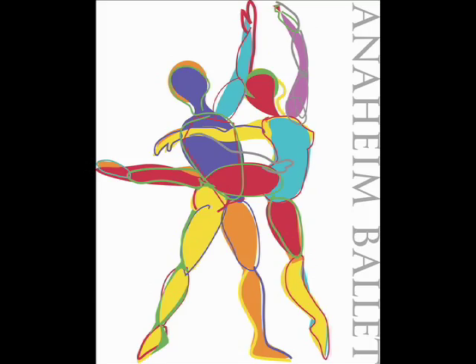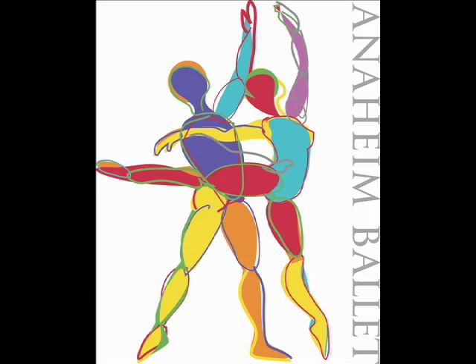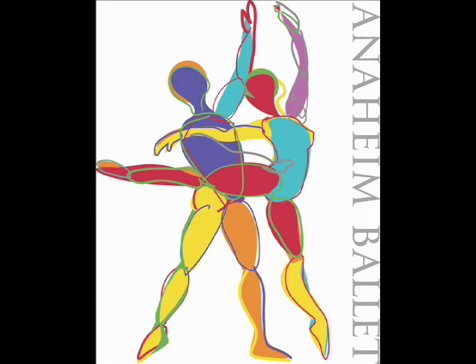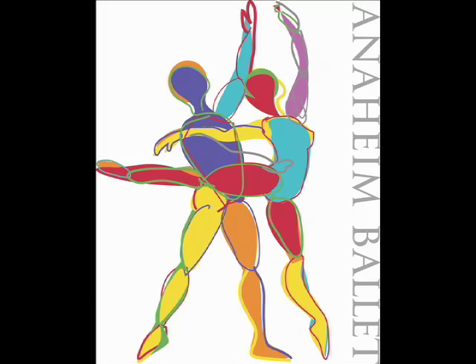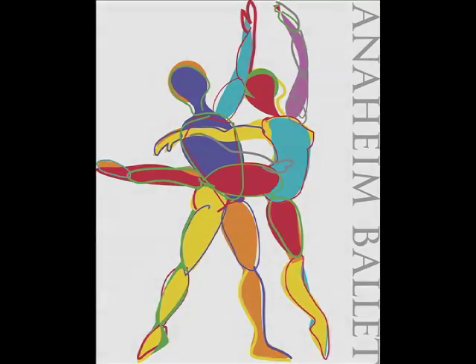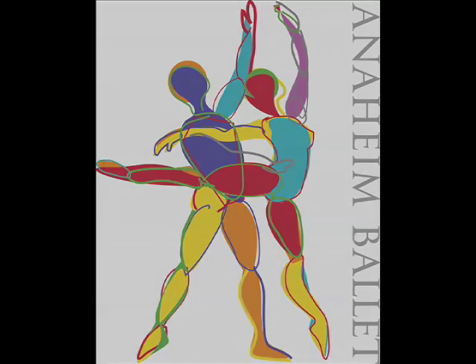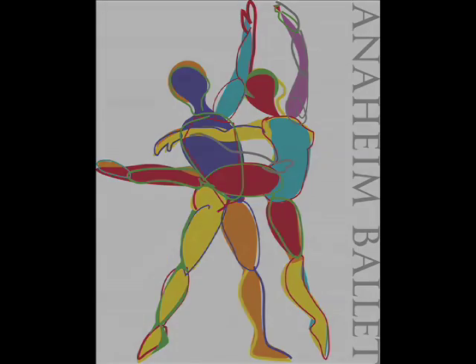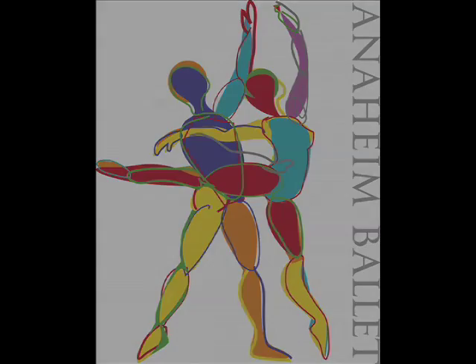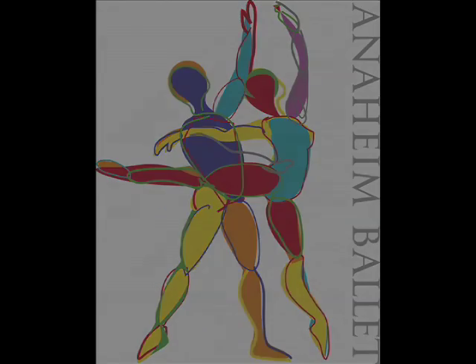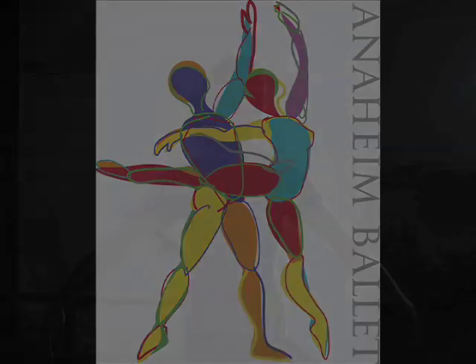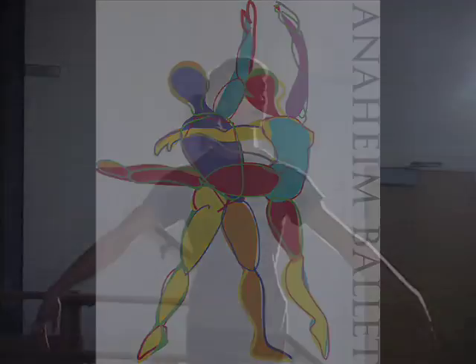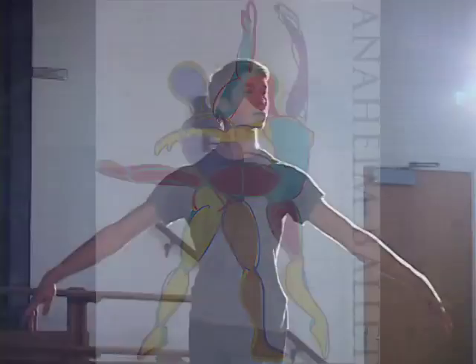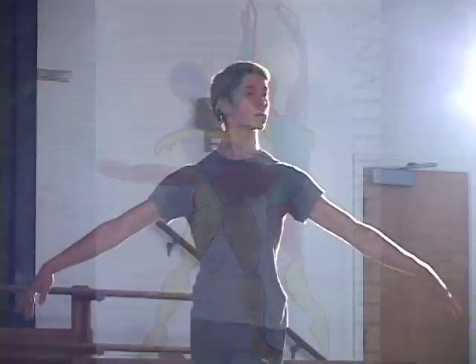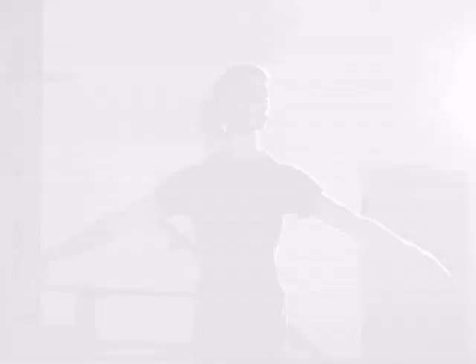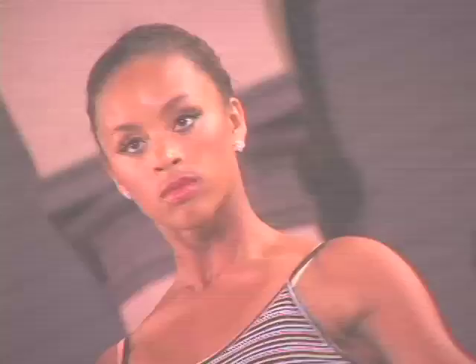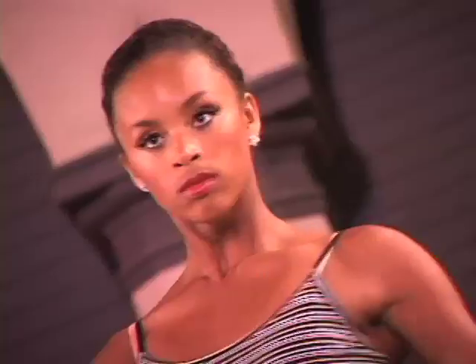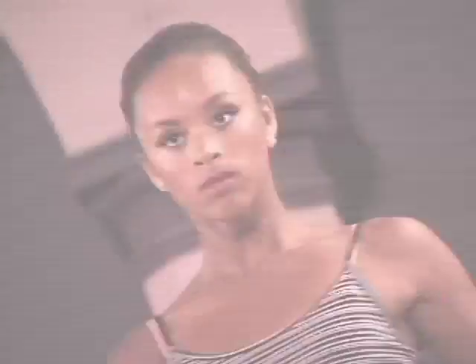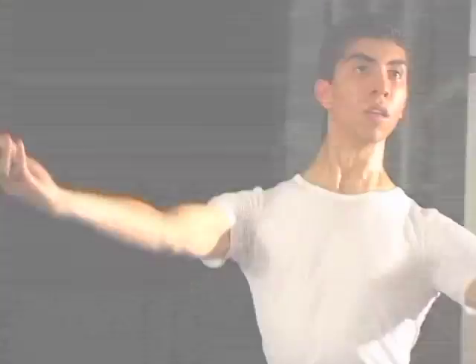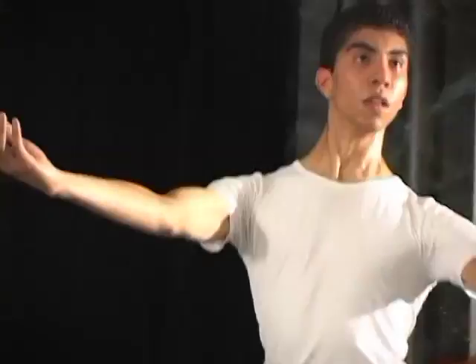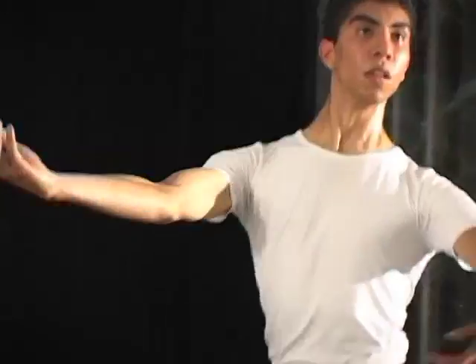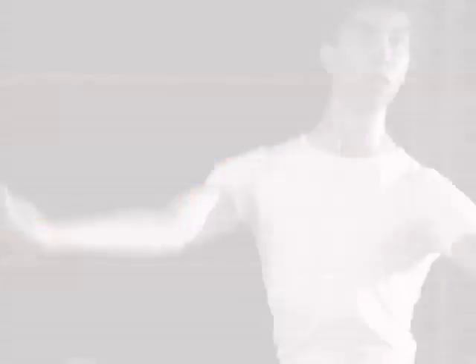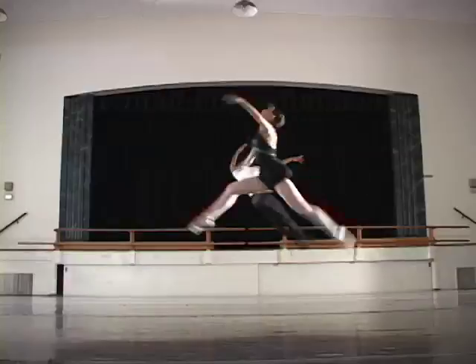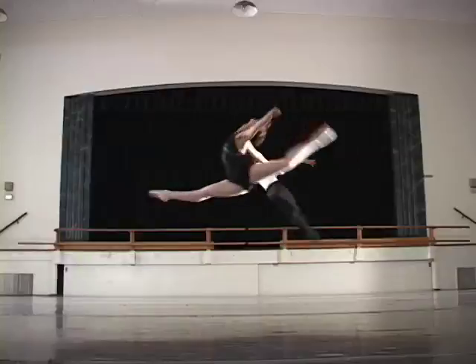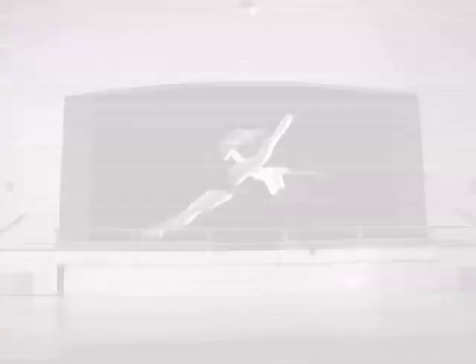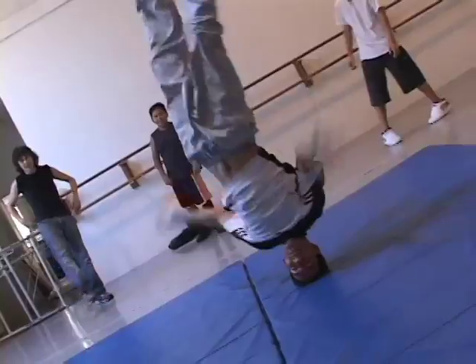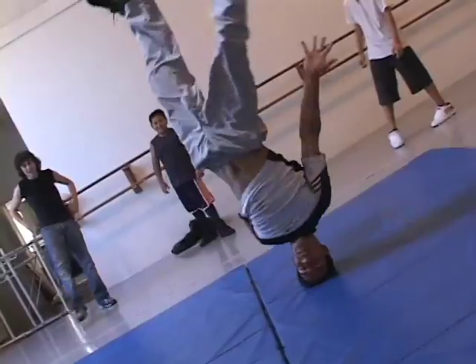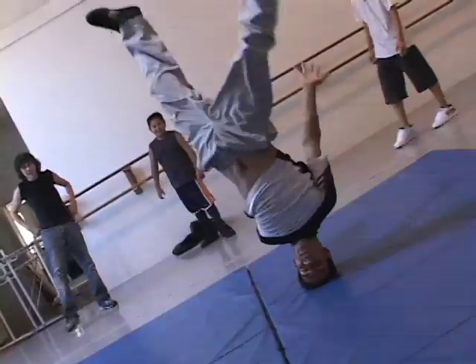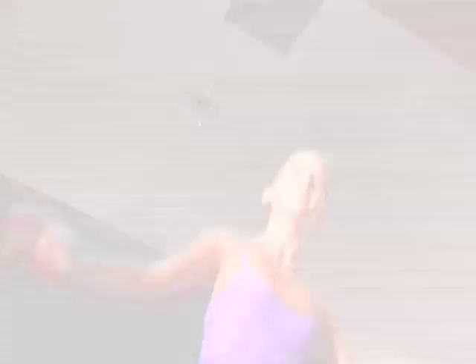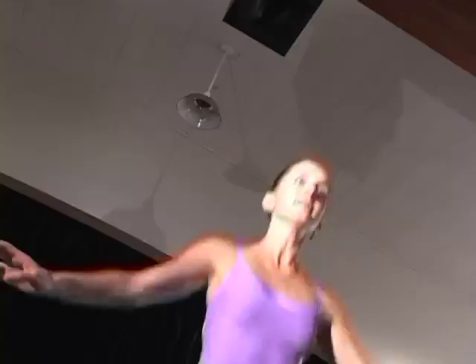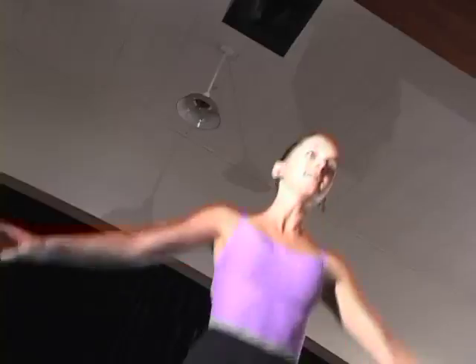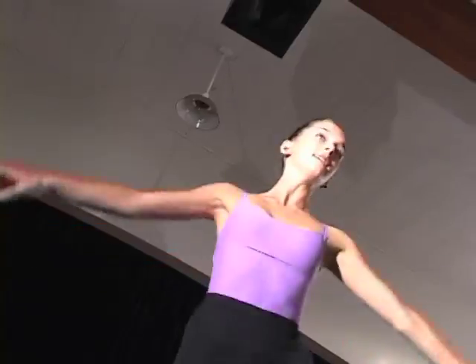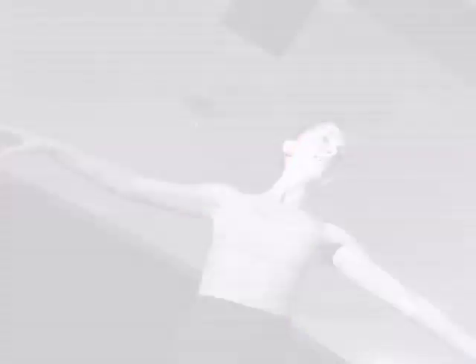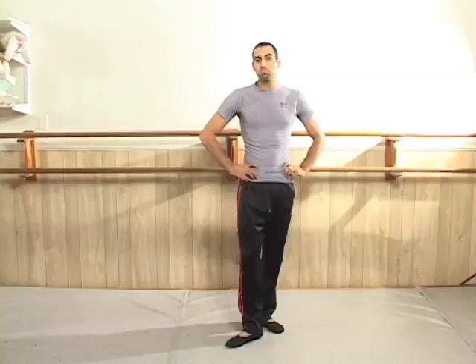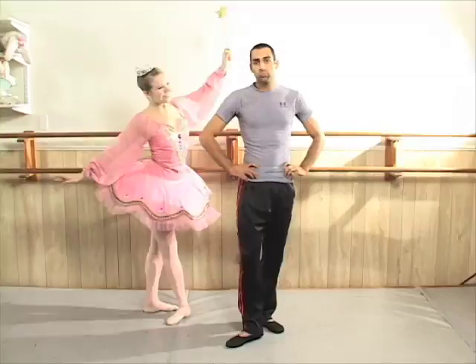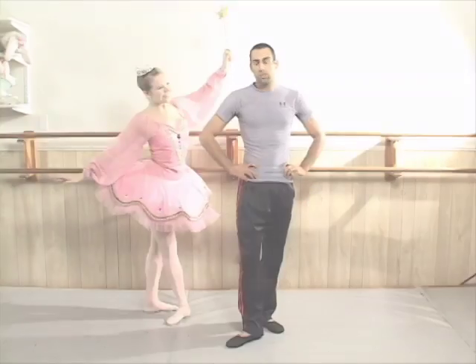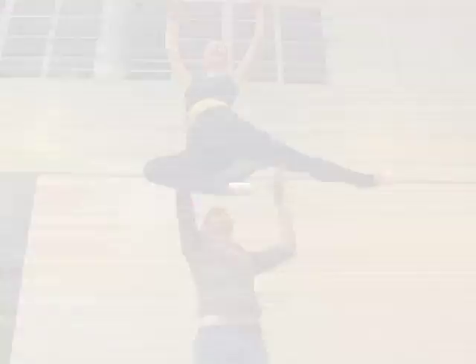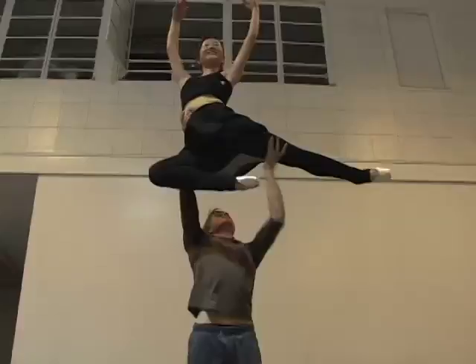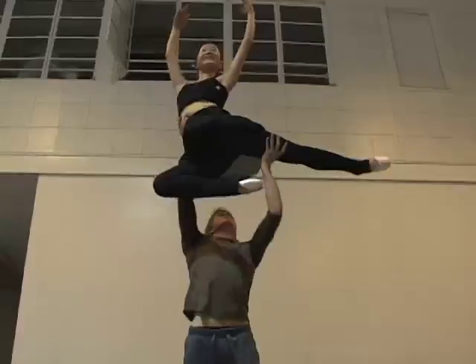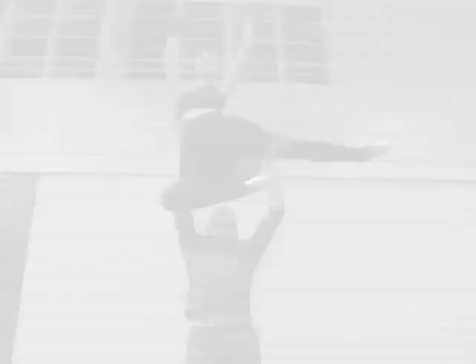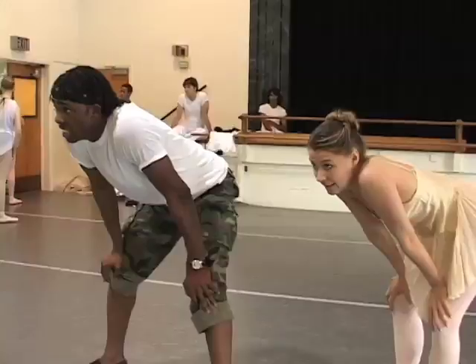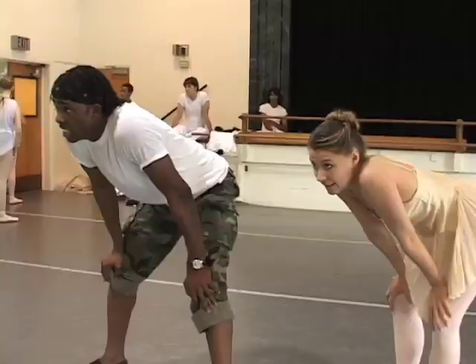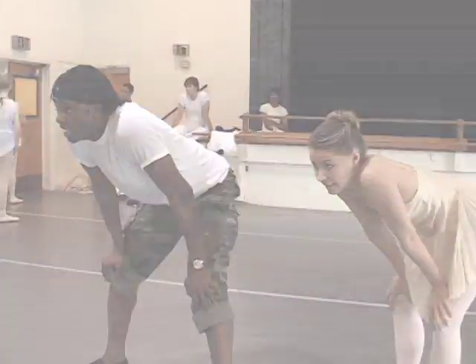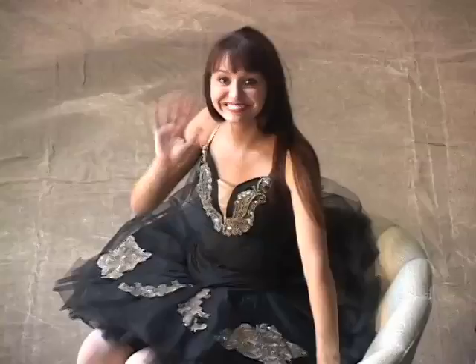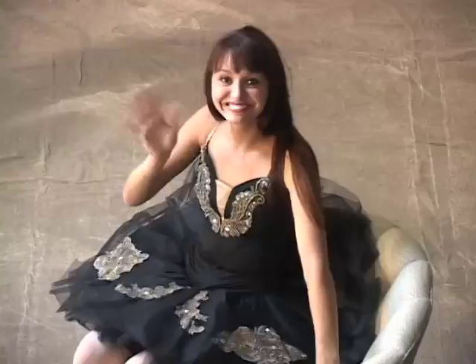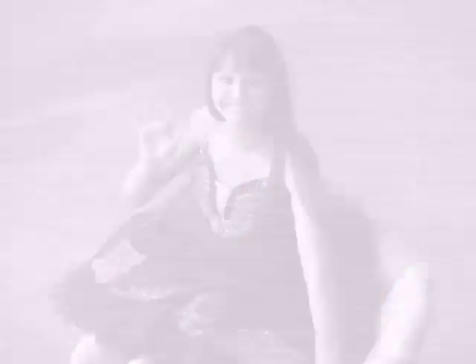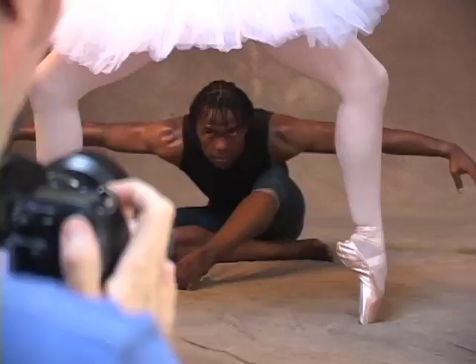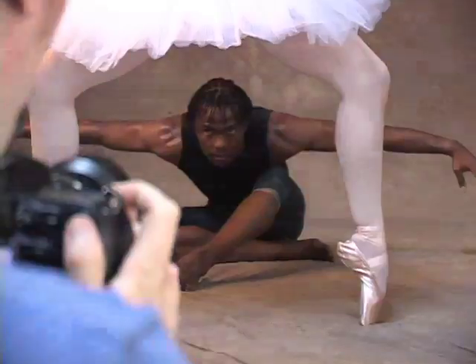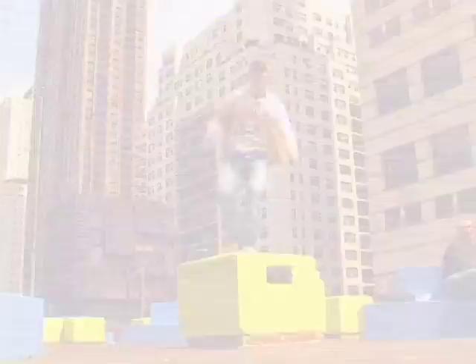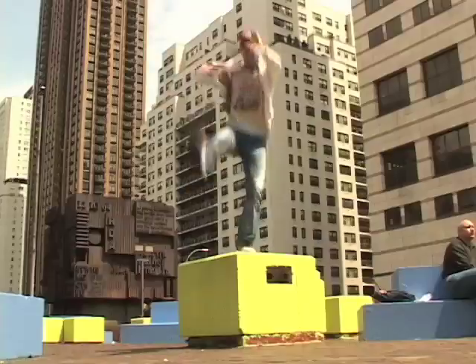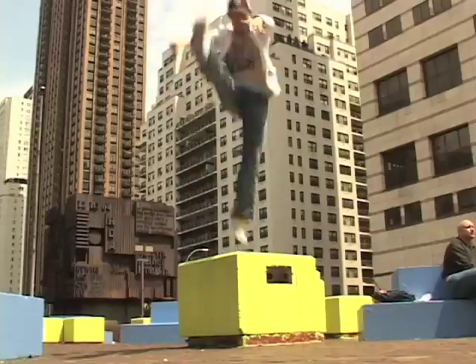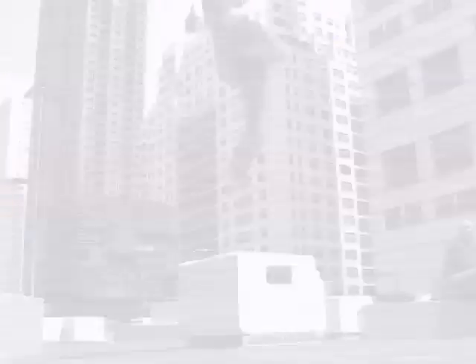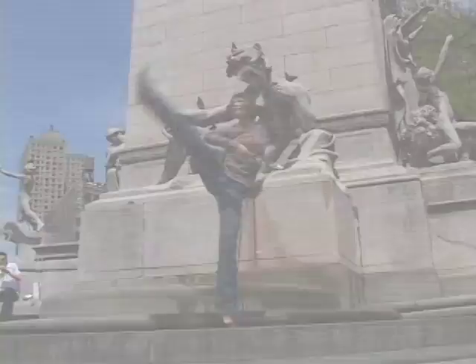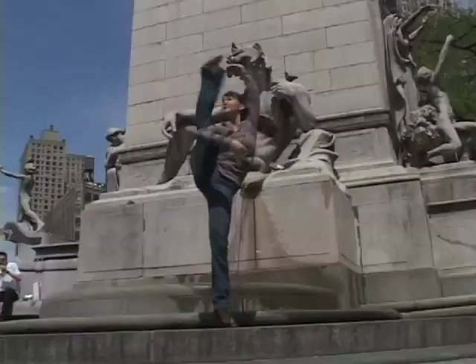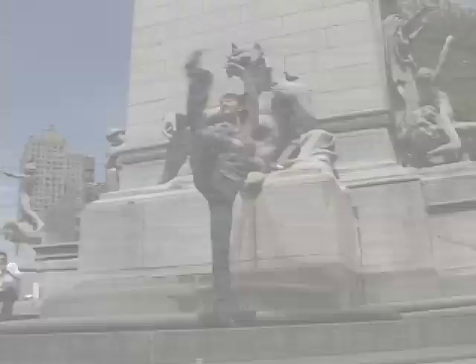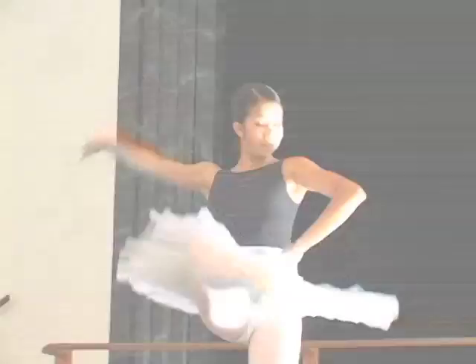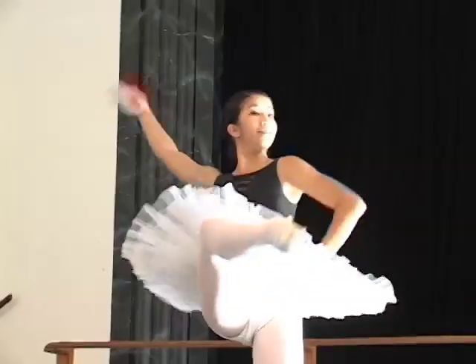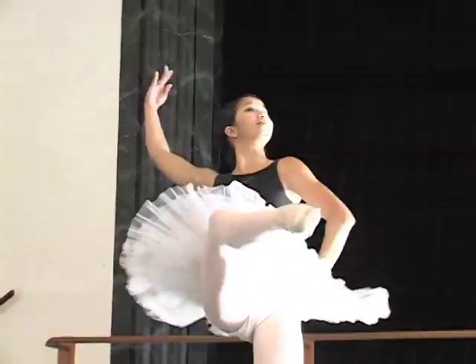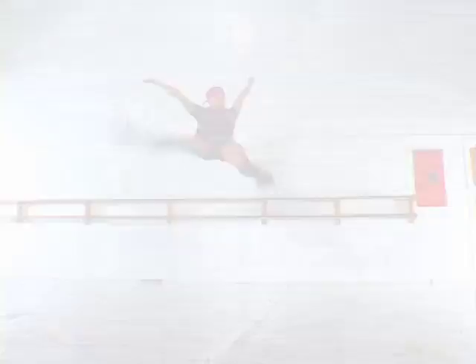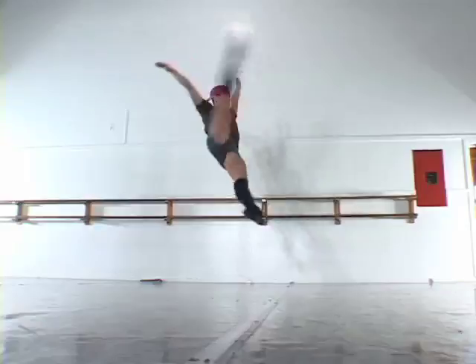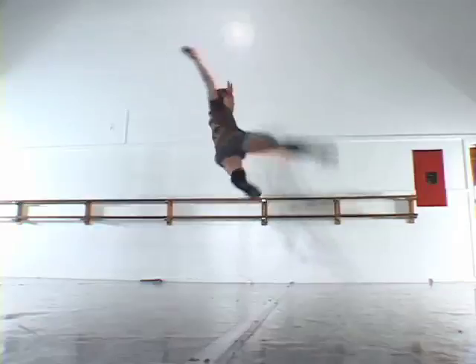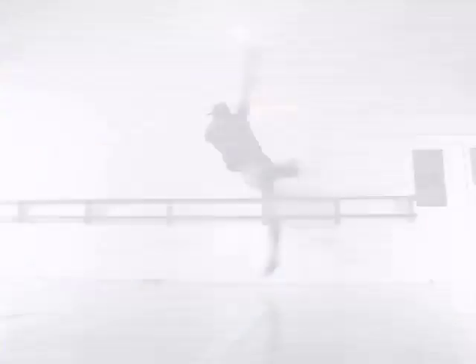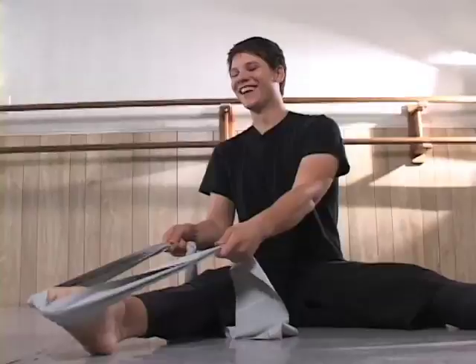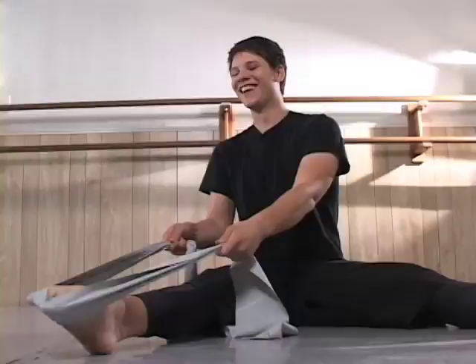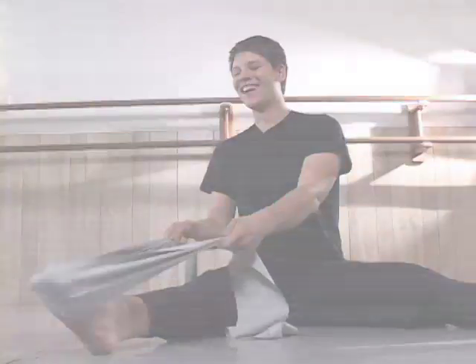Ballet is for everyone, and now it's for anyone who has a computer. We're Anaheim Ballet, this is More Than Dance, Season 2.